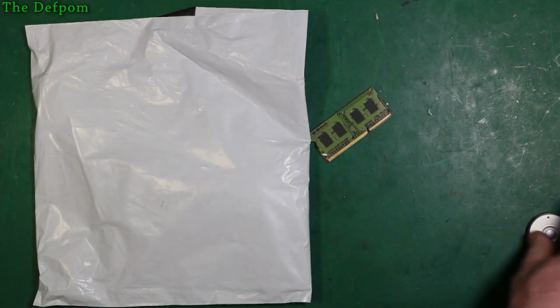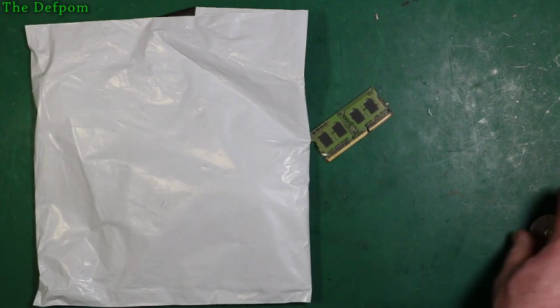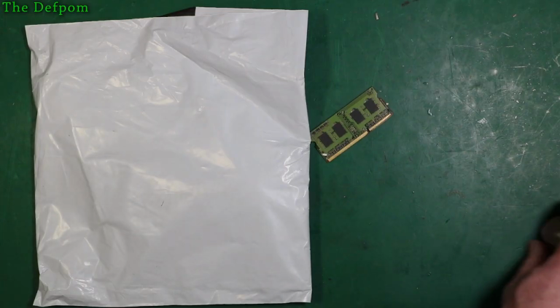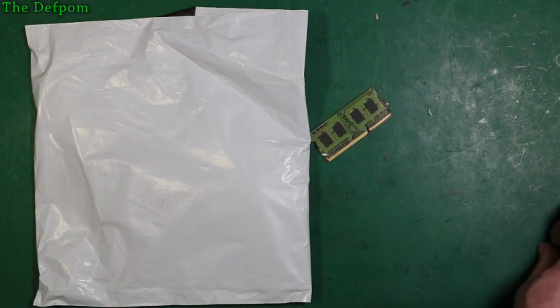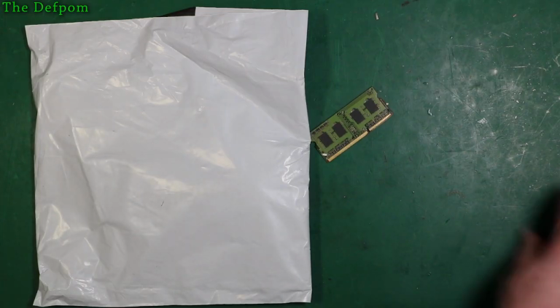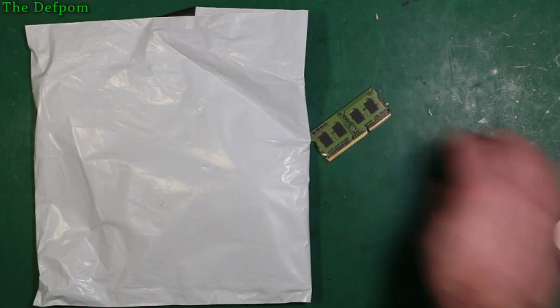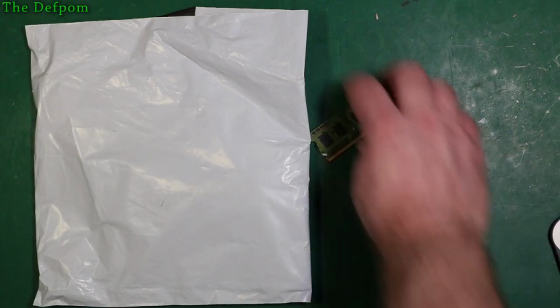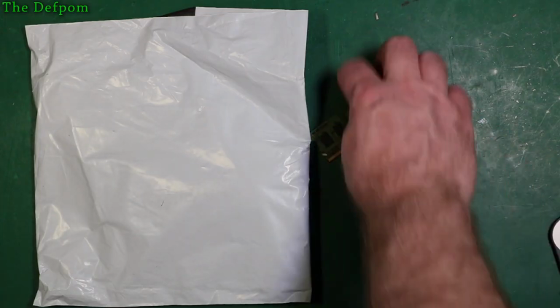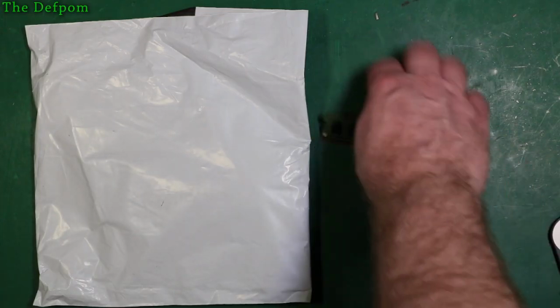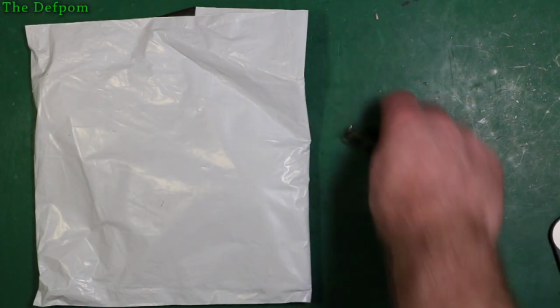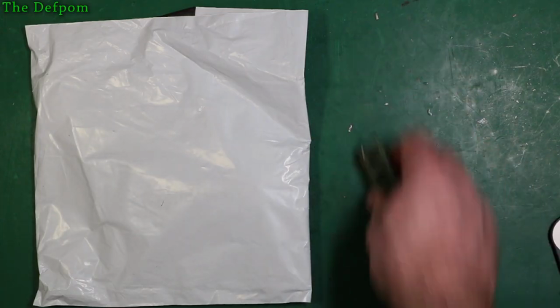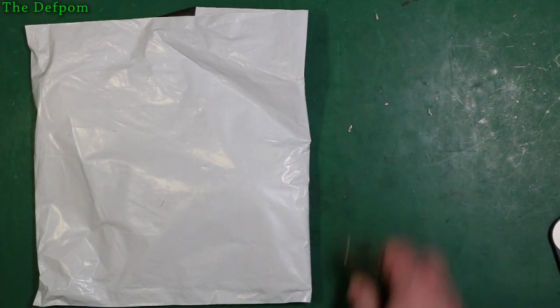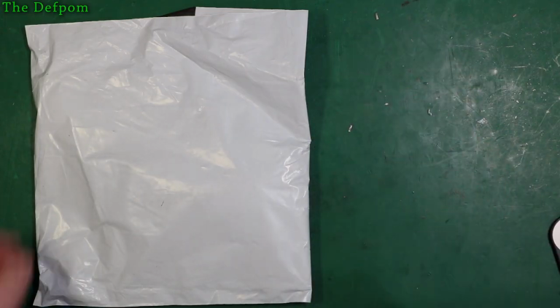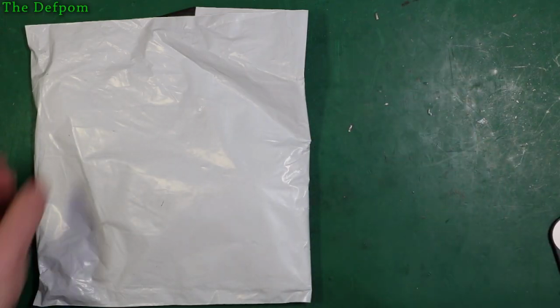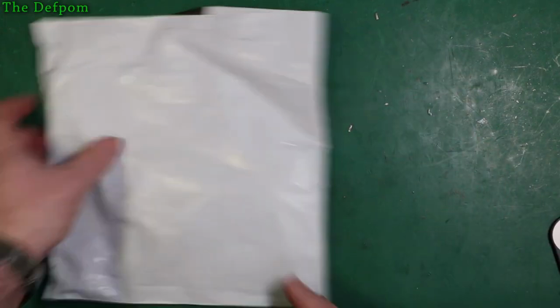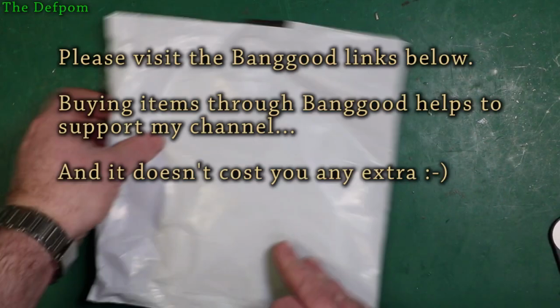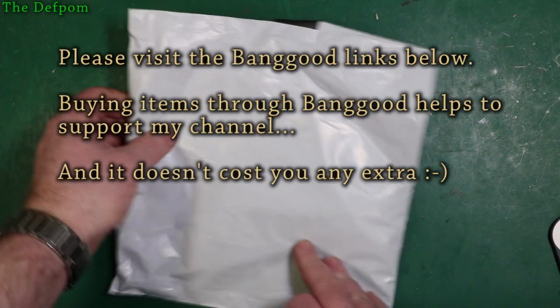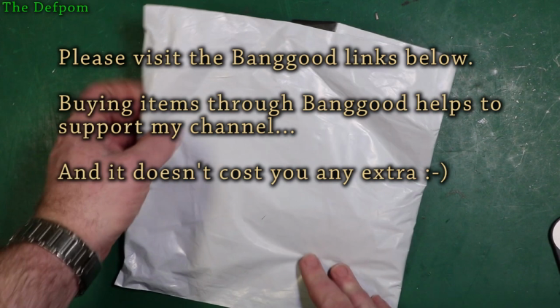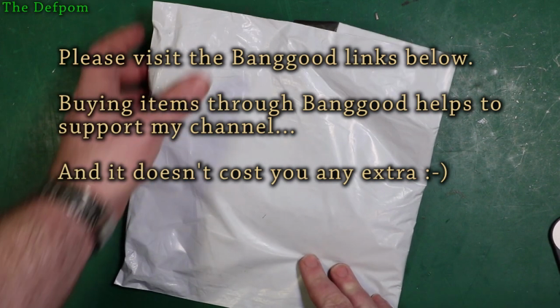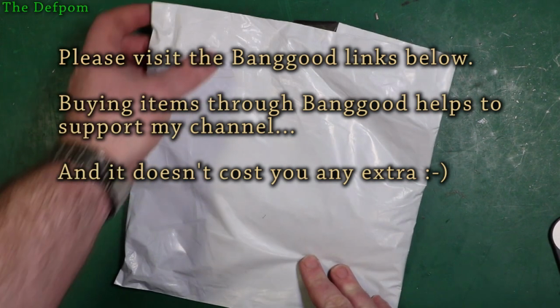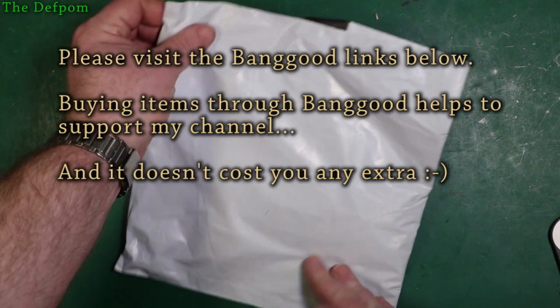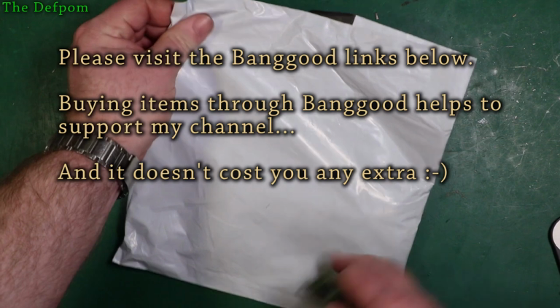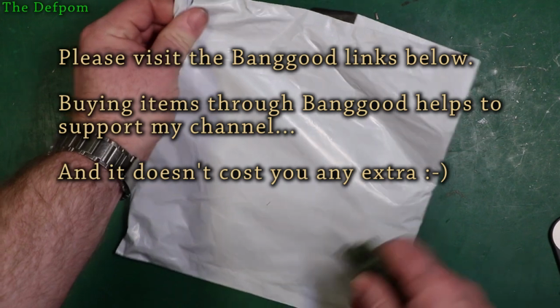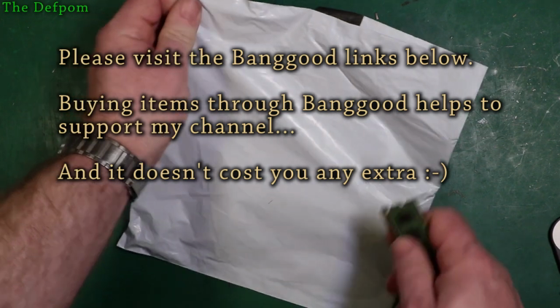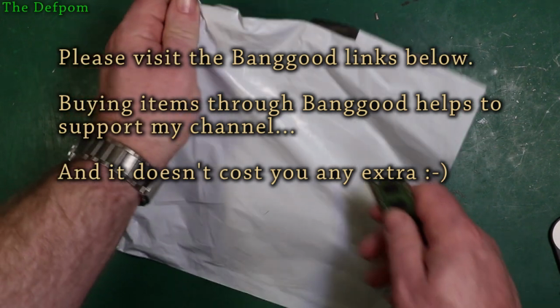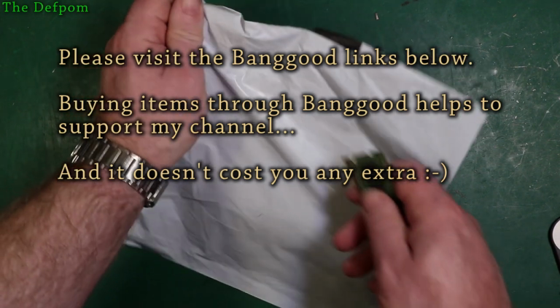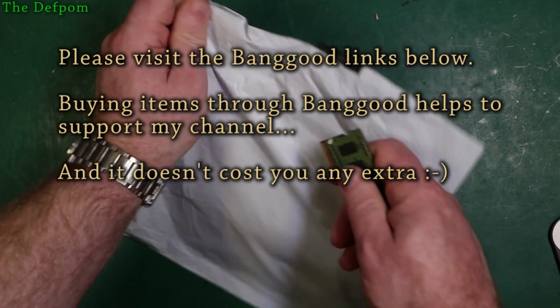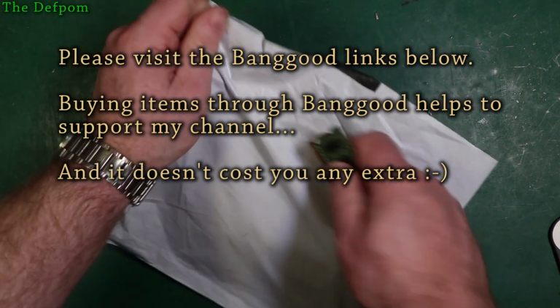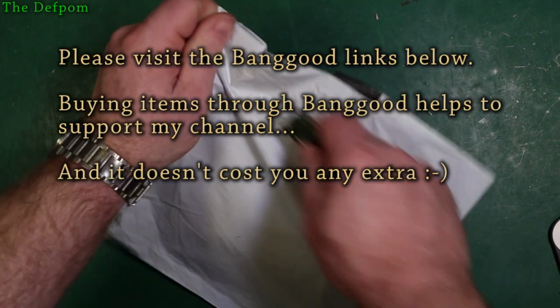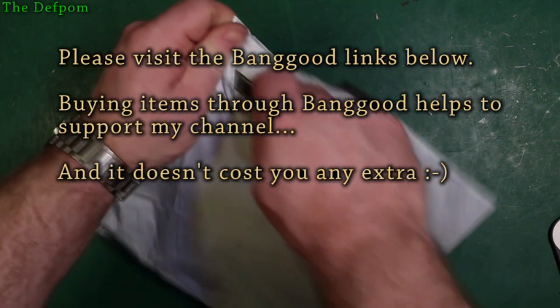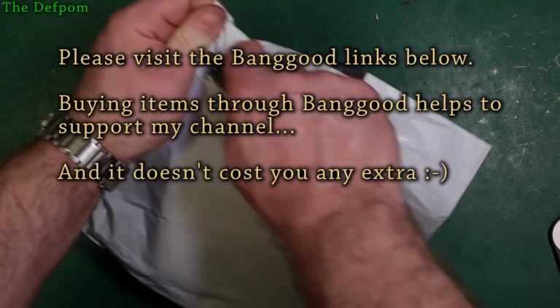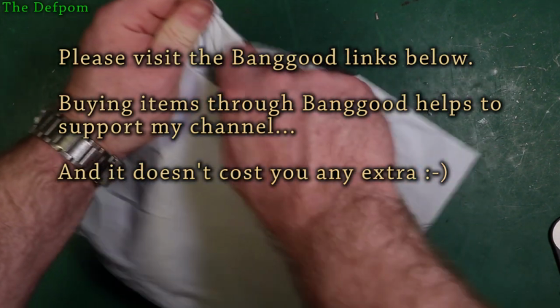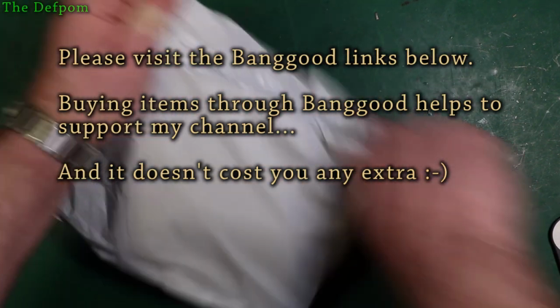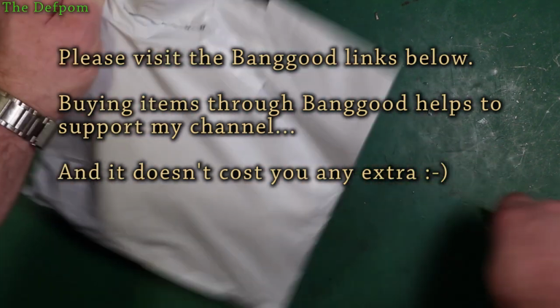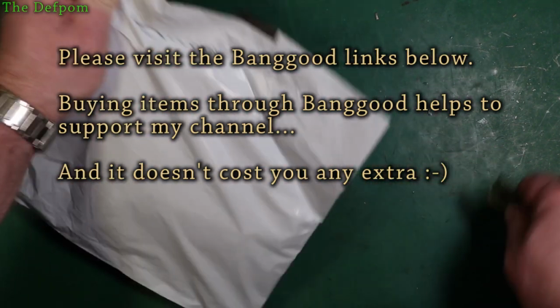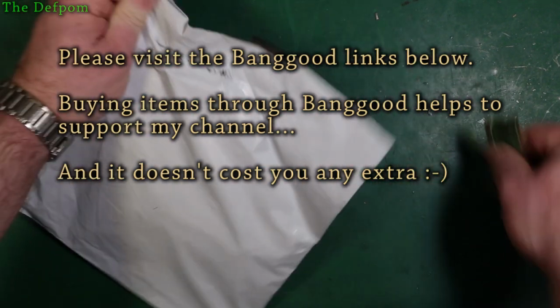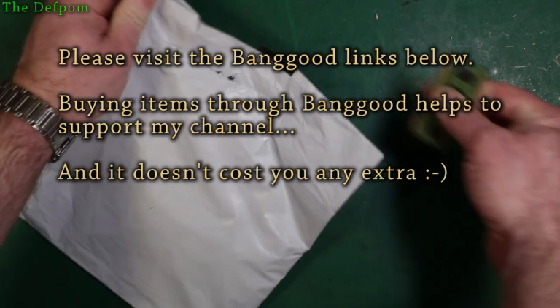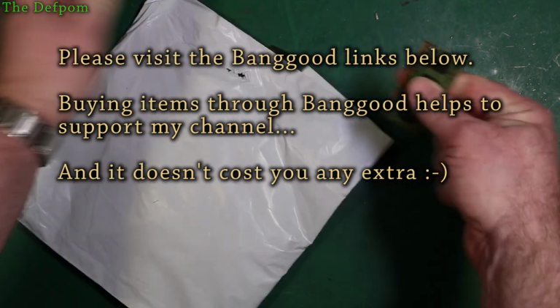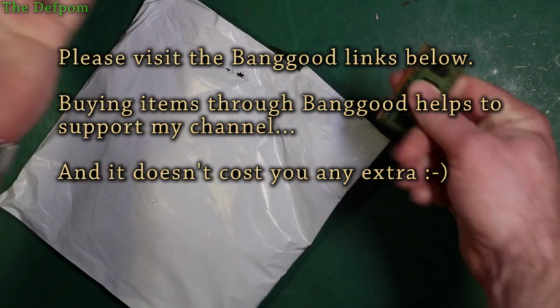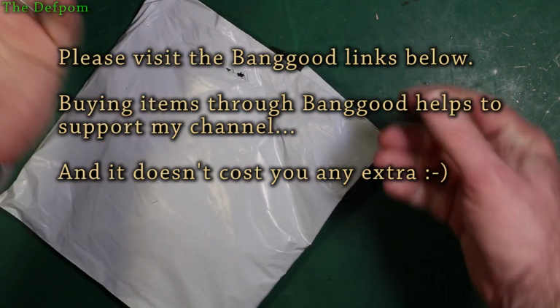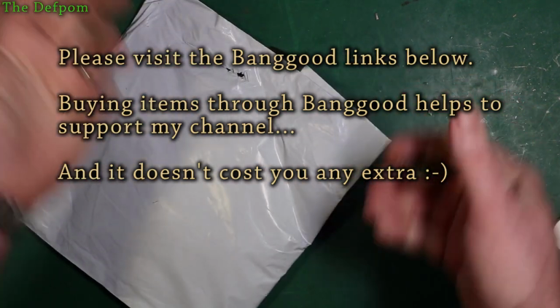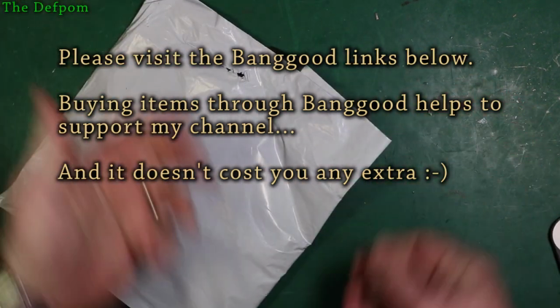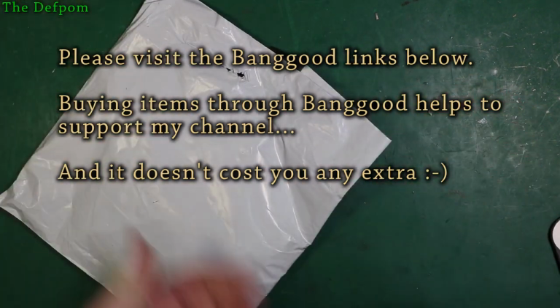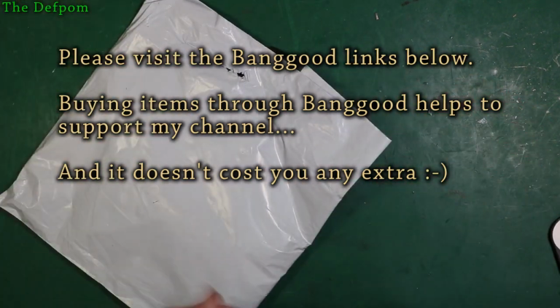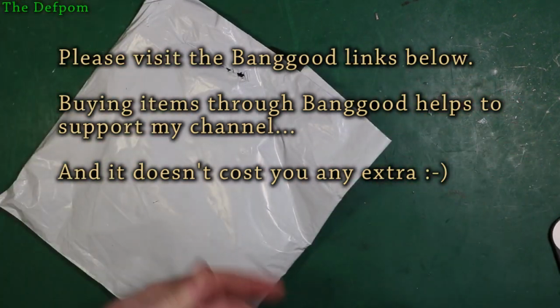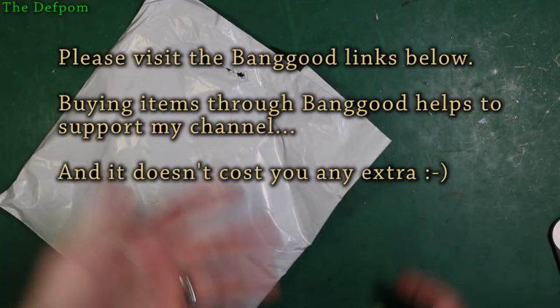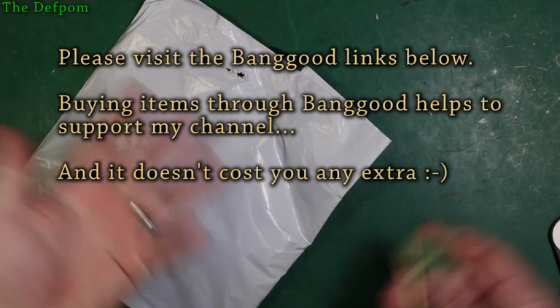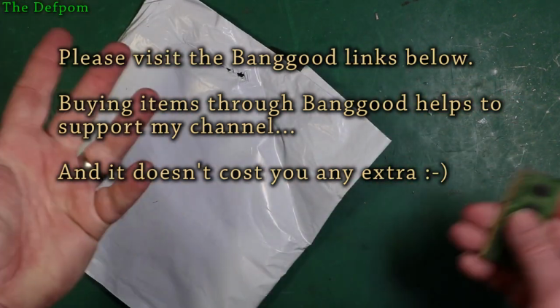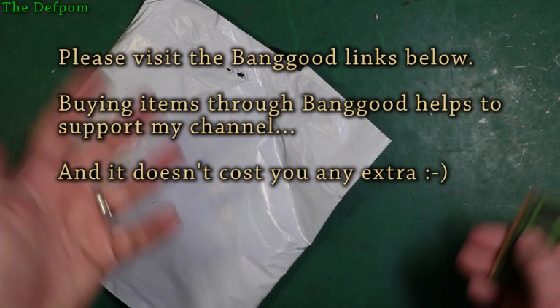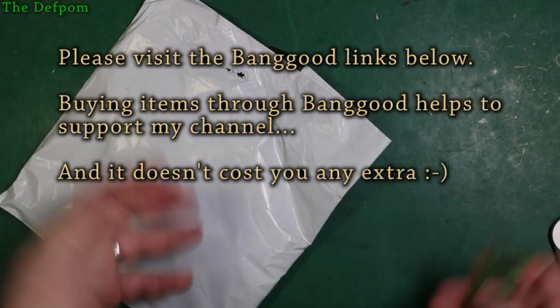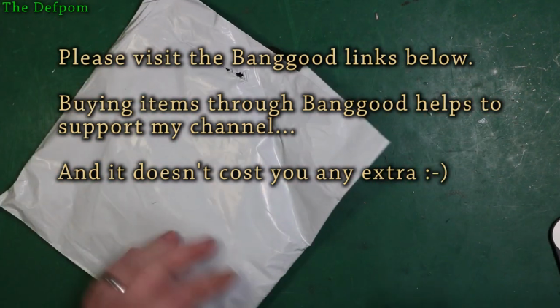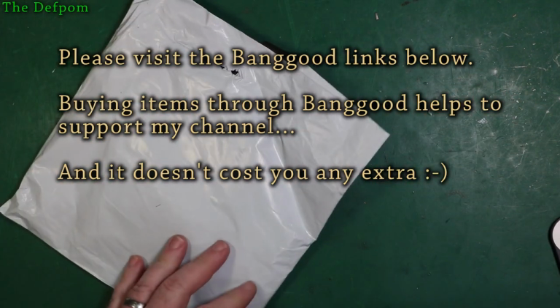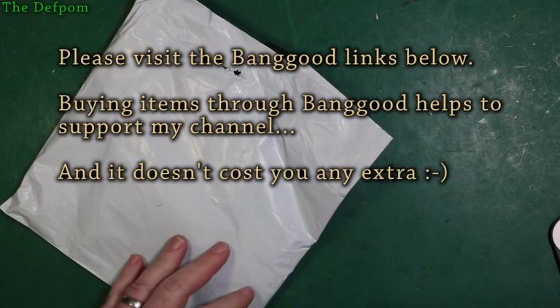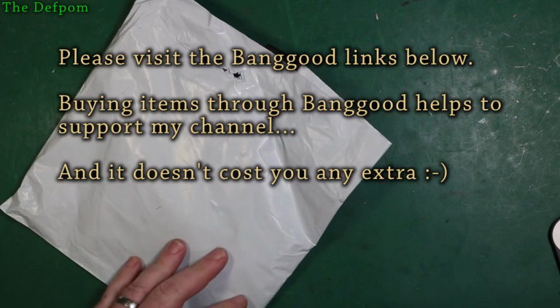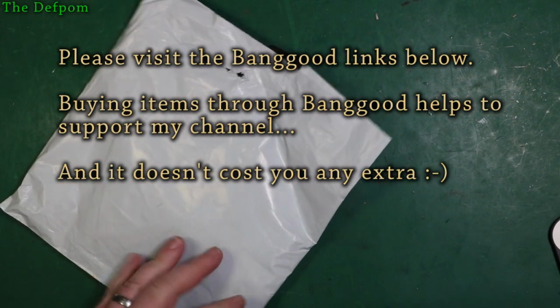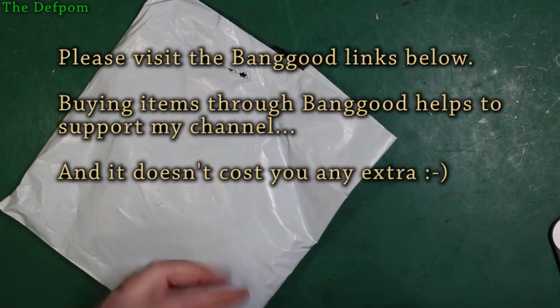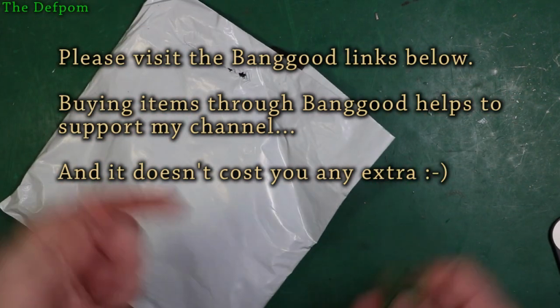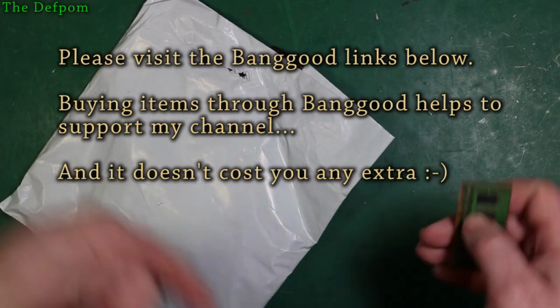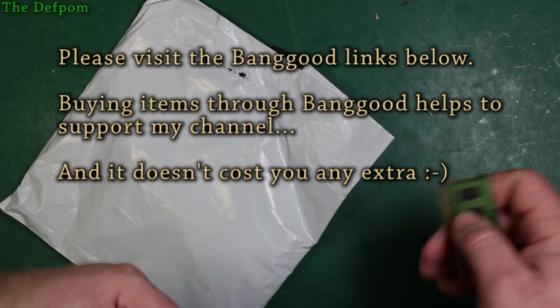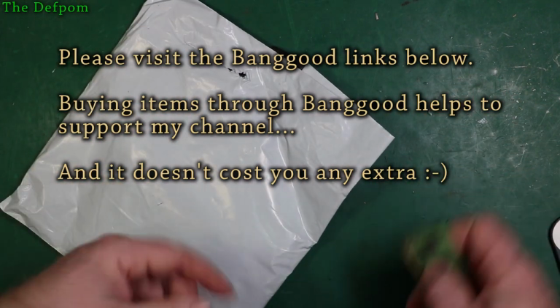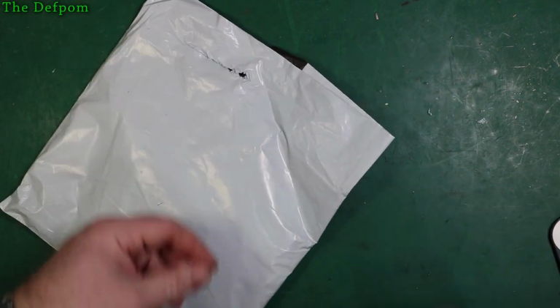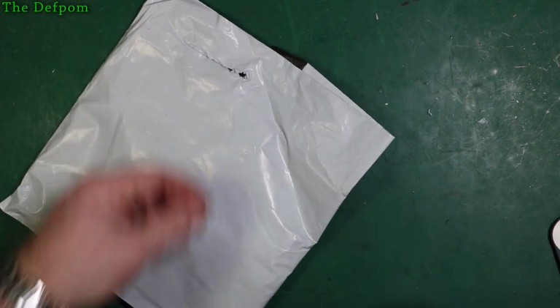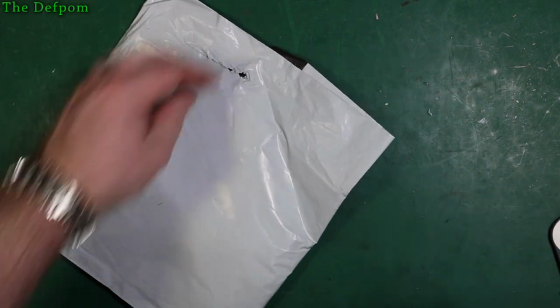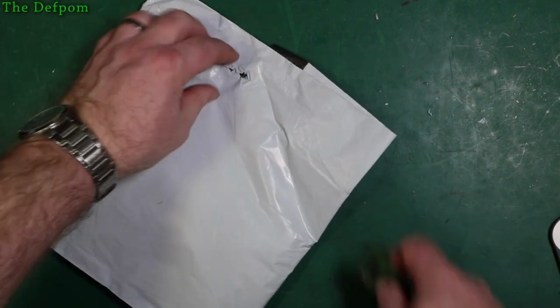Don't forget the links down below for these items, so make sure you go and check those out, or if you're in the market for buying anything, go and check them out anyway.